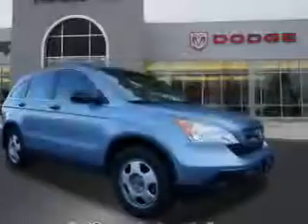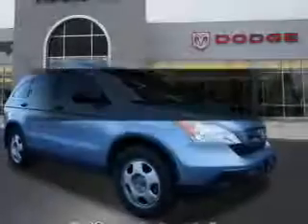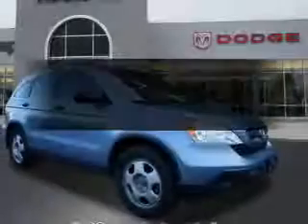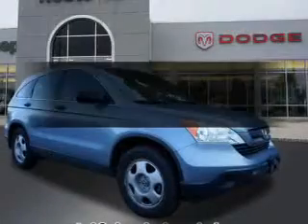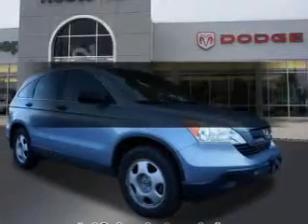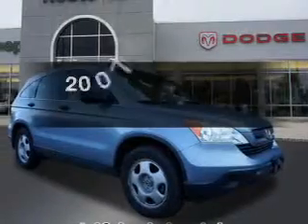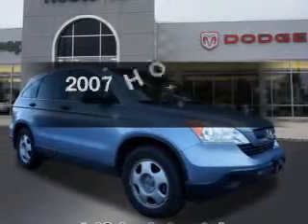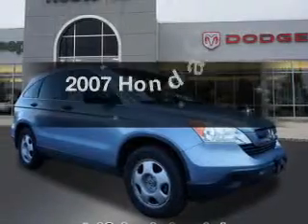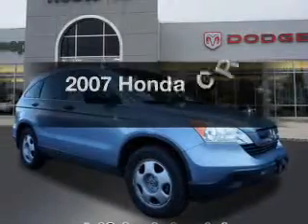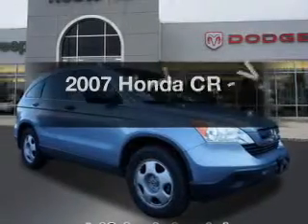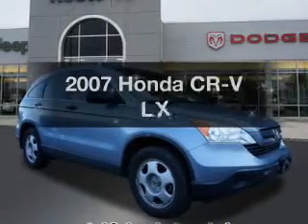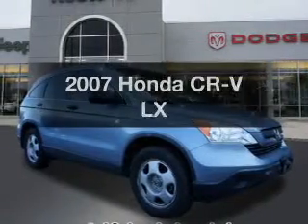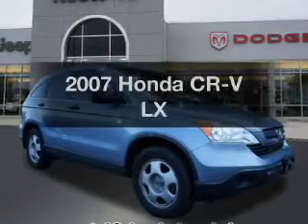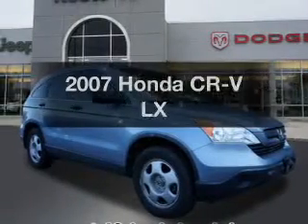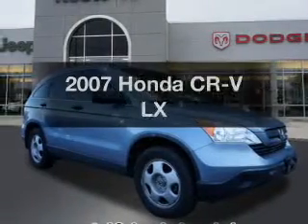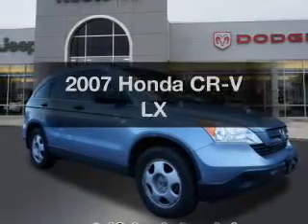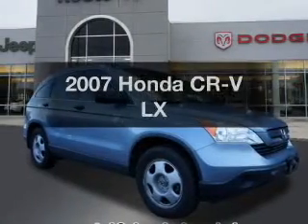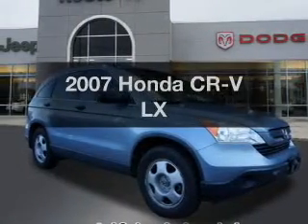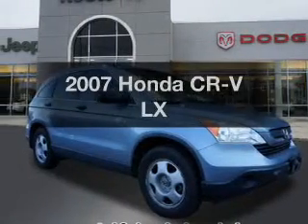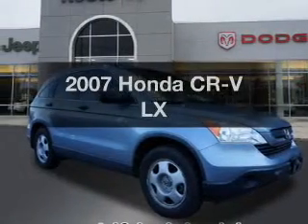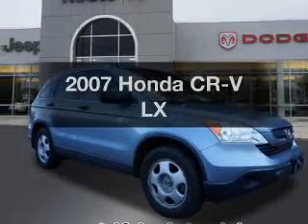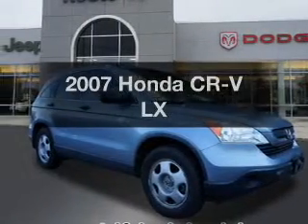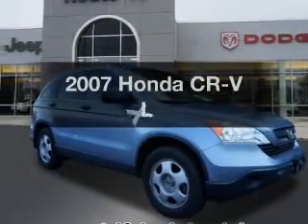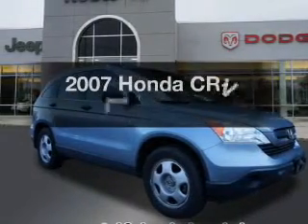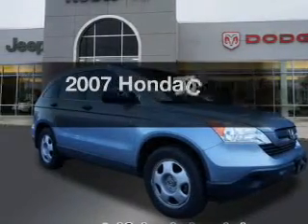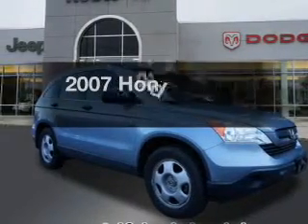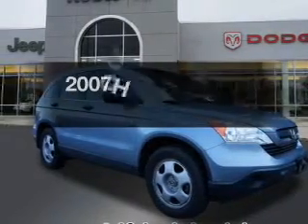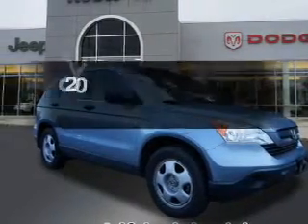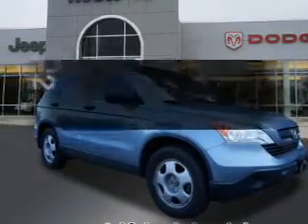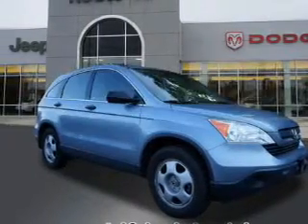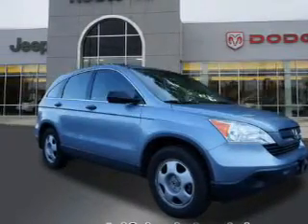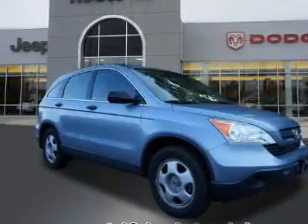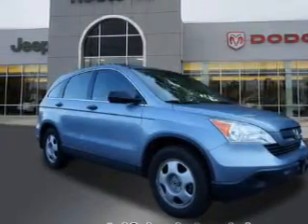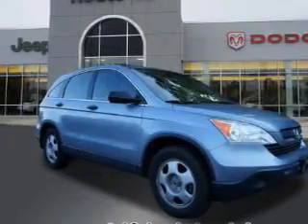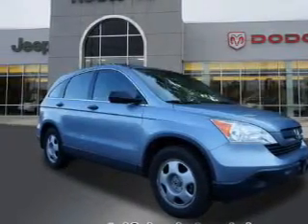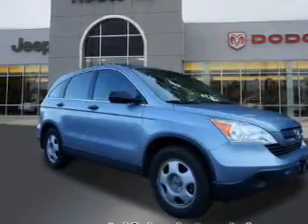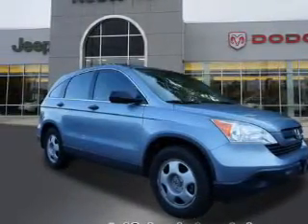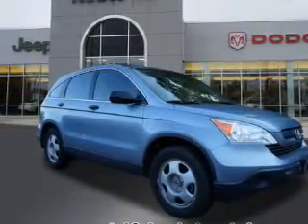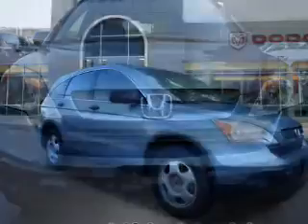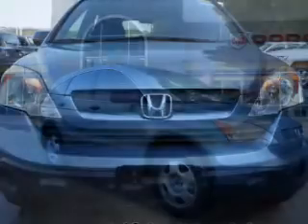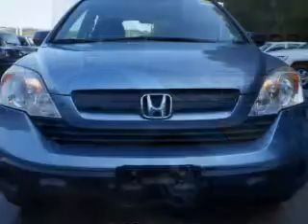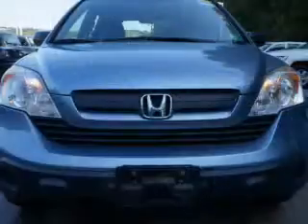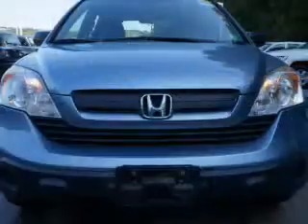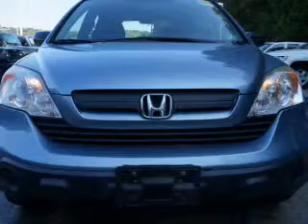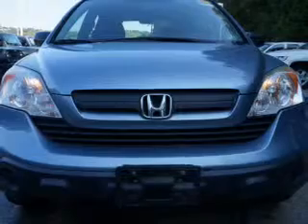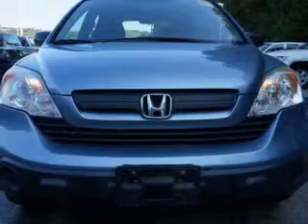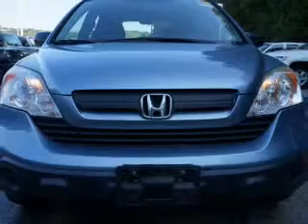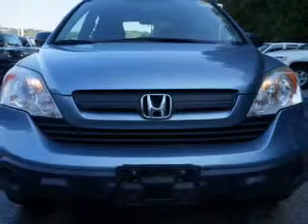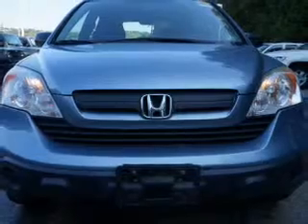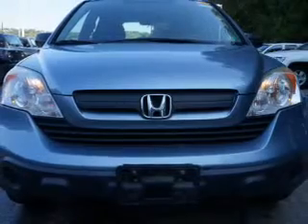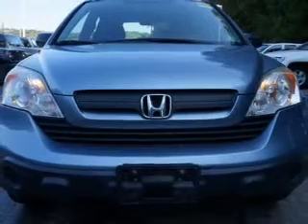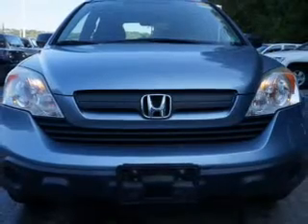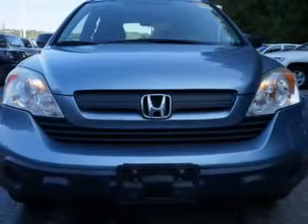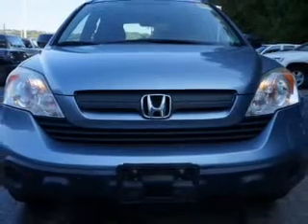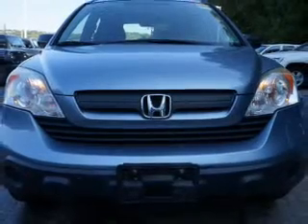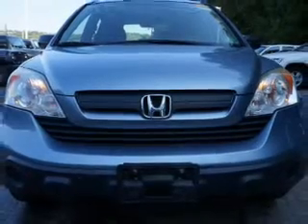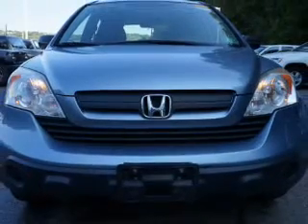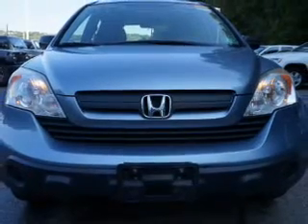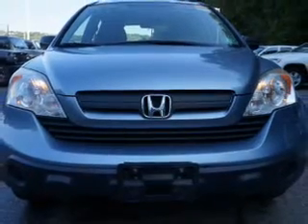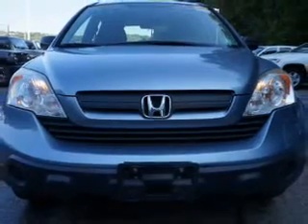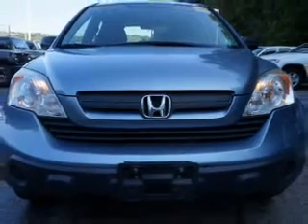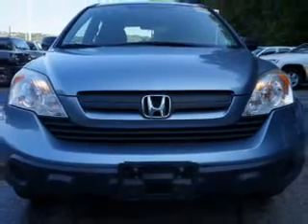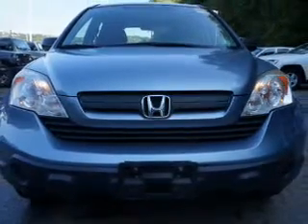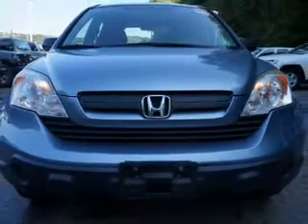Get noticed in this 2007 Honda CR-V. Travel the roads in style and comfort in this great vehicle.